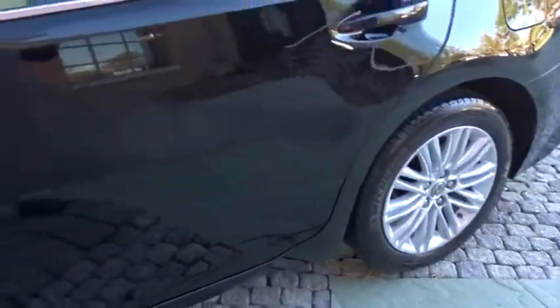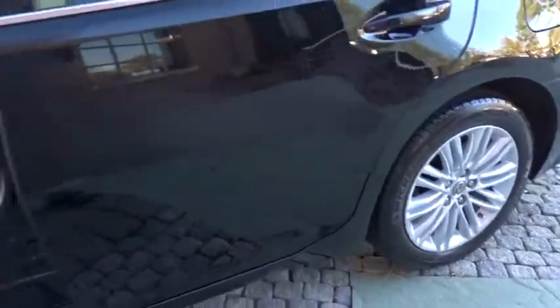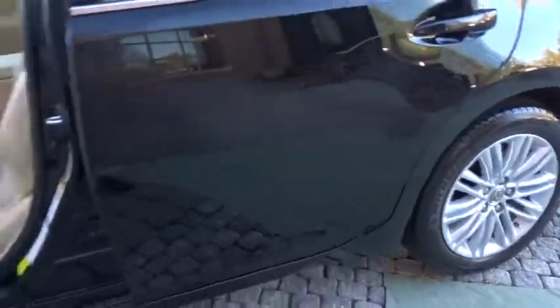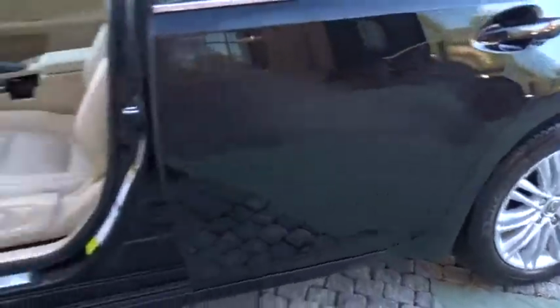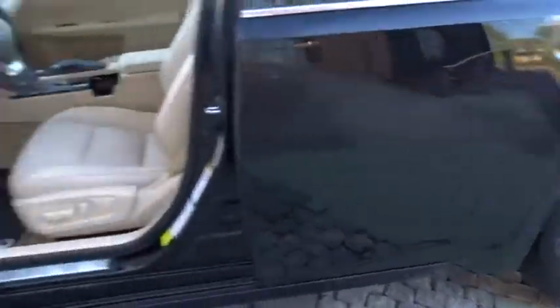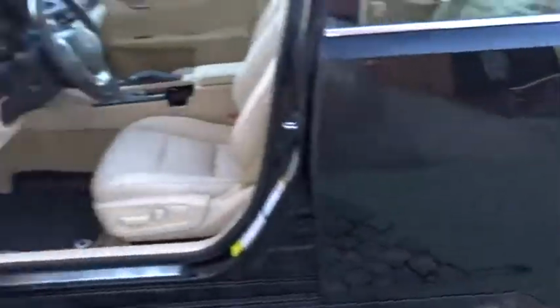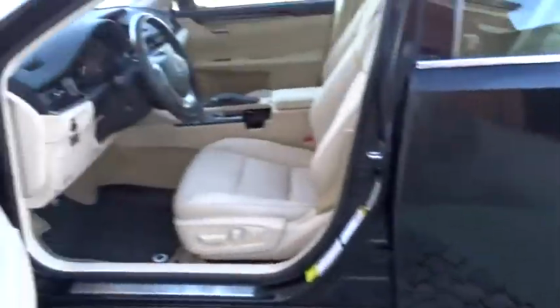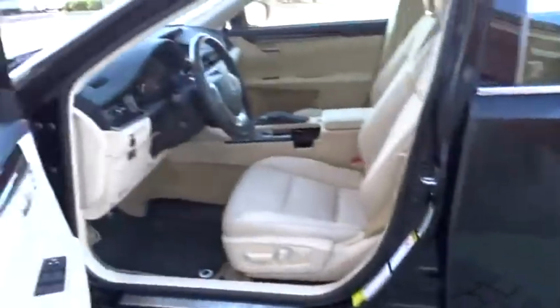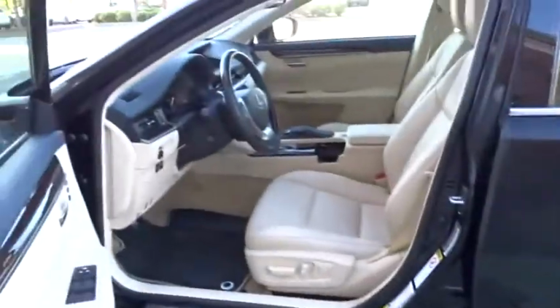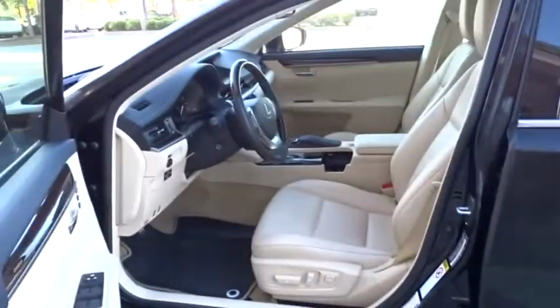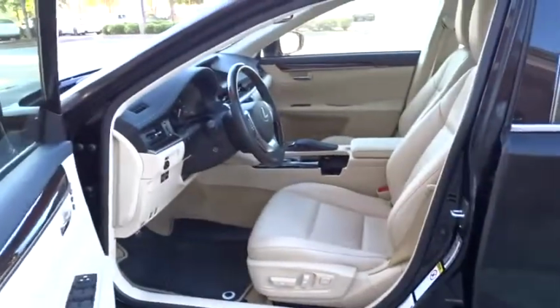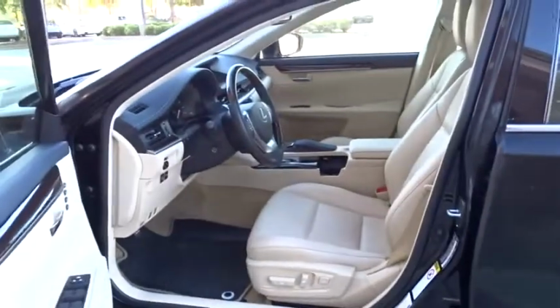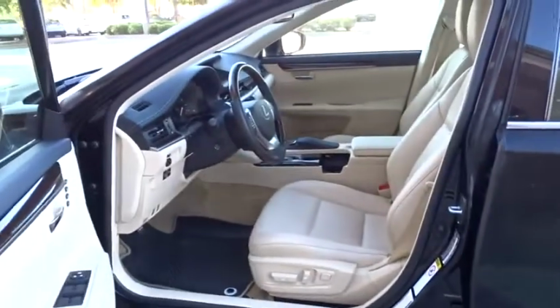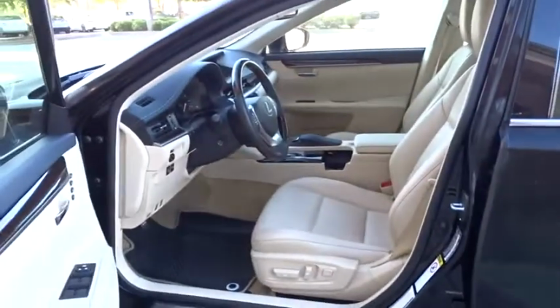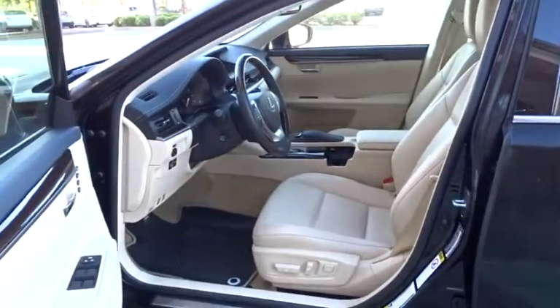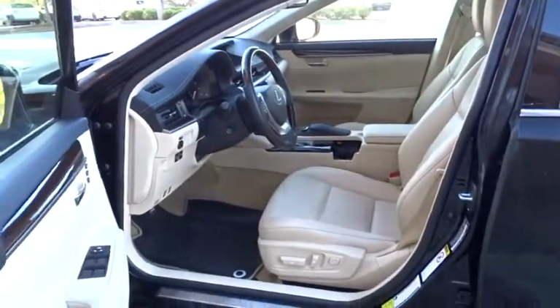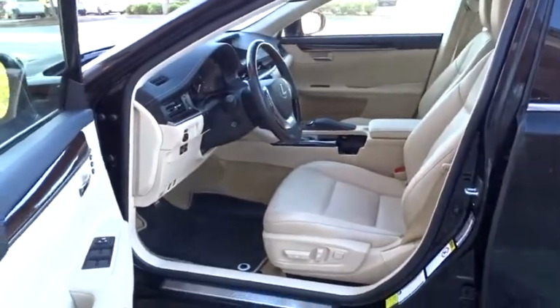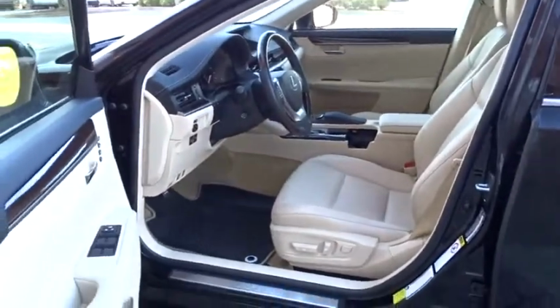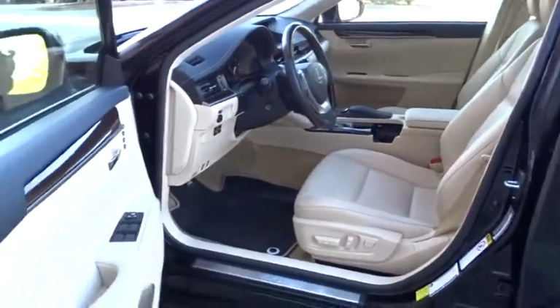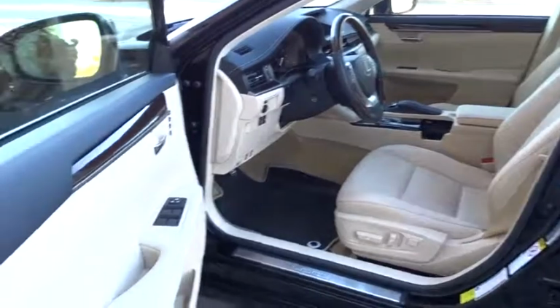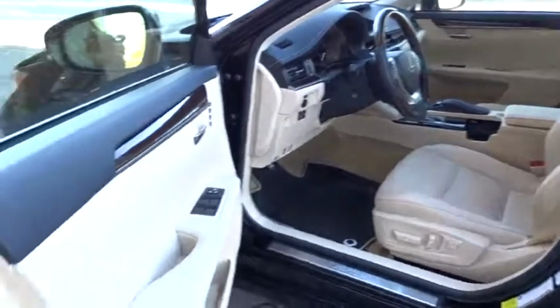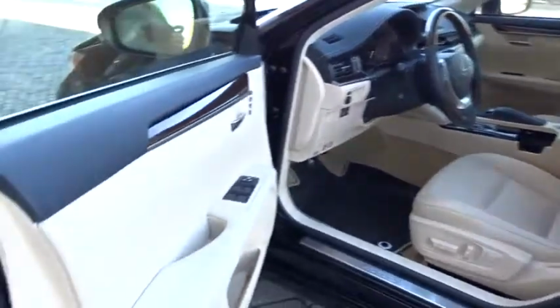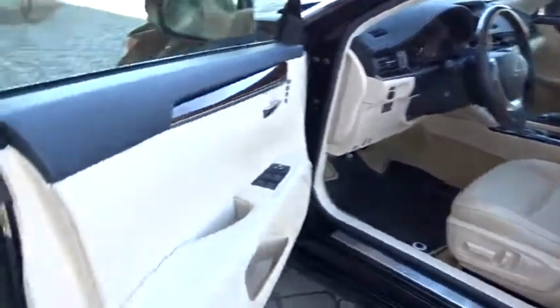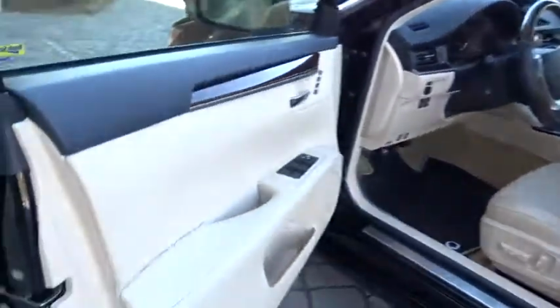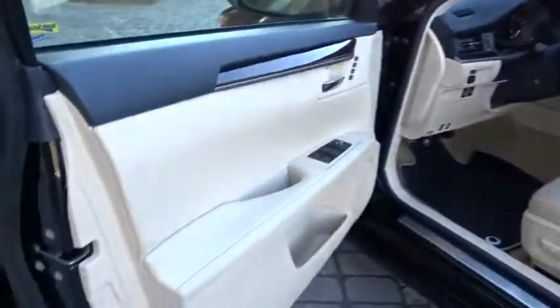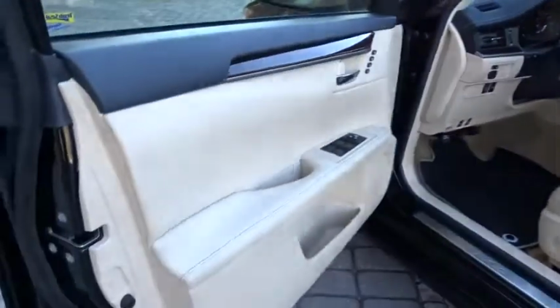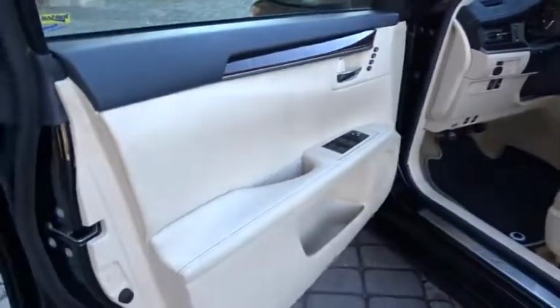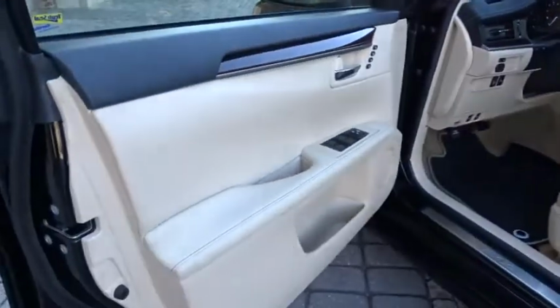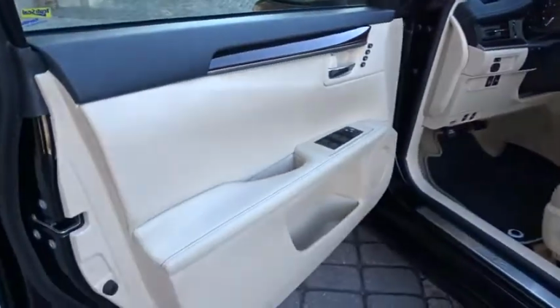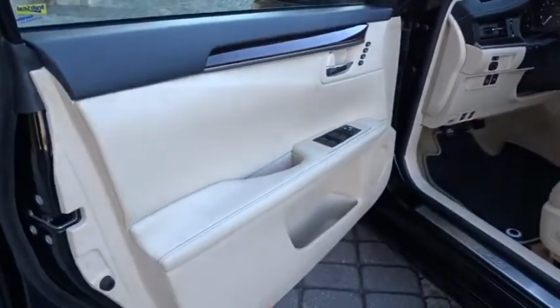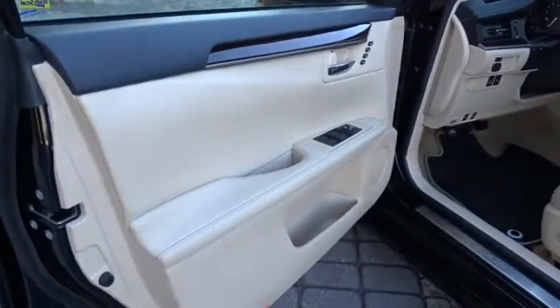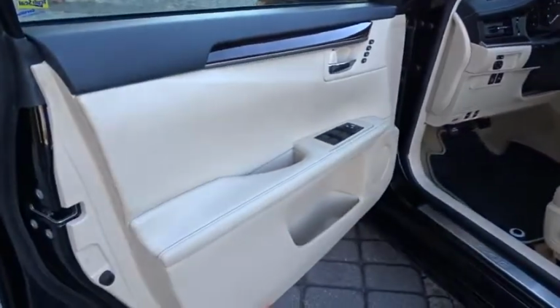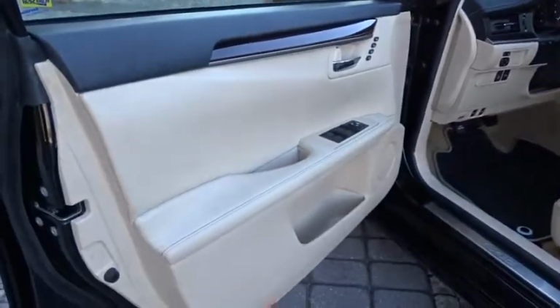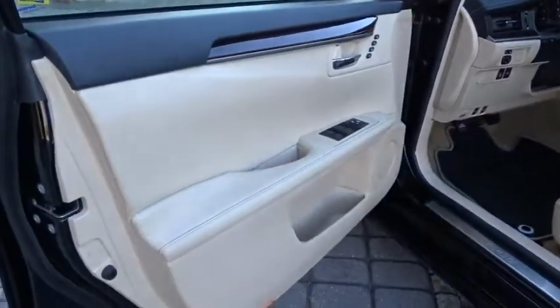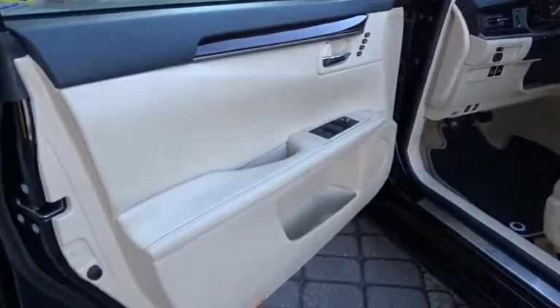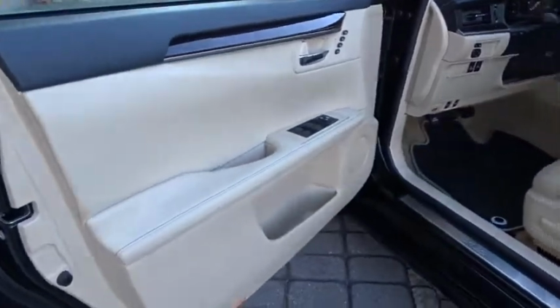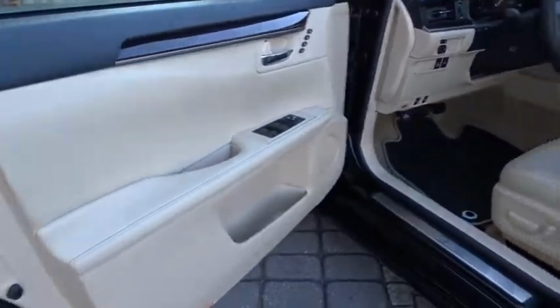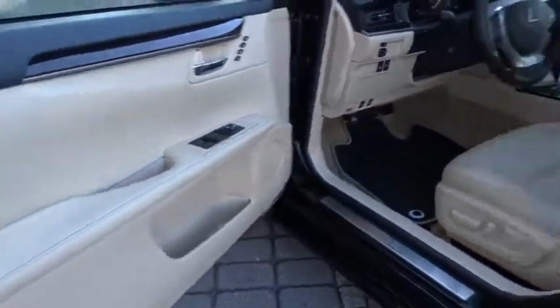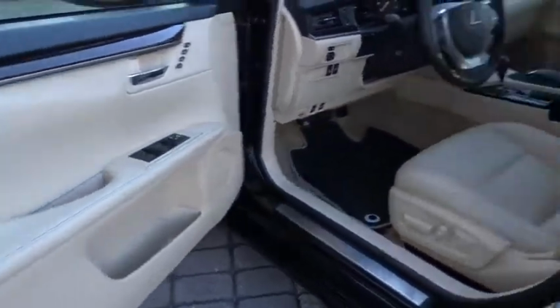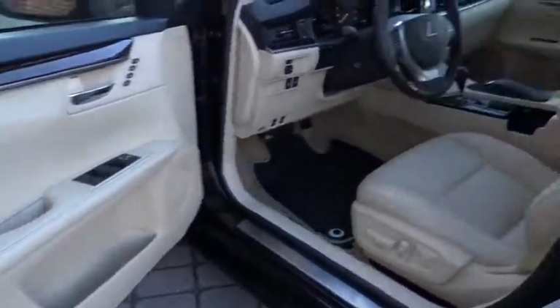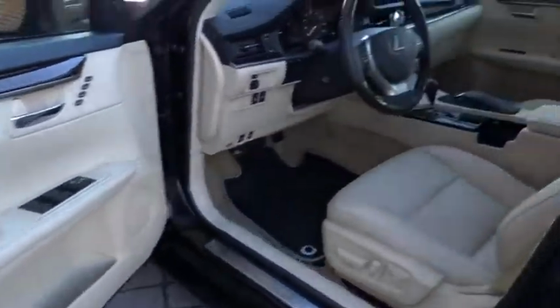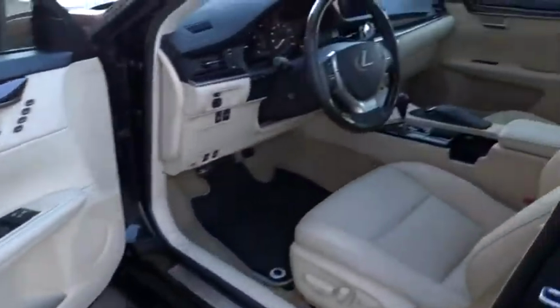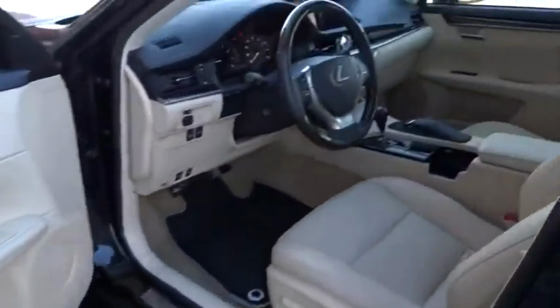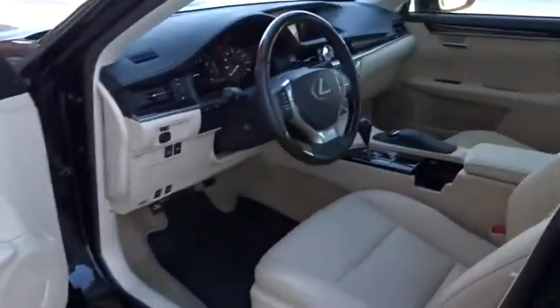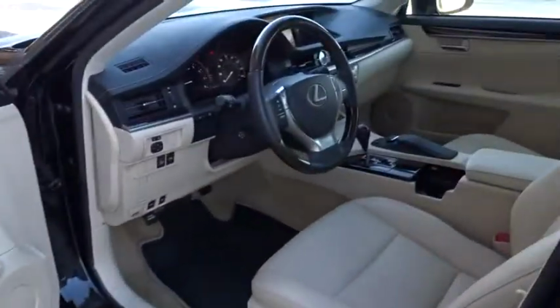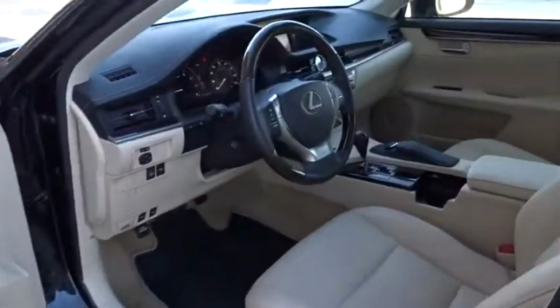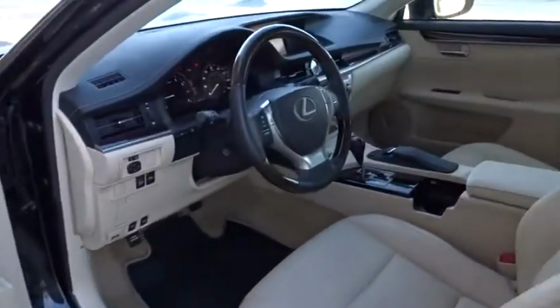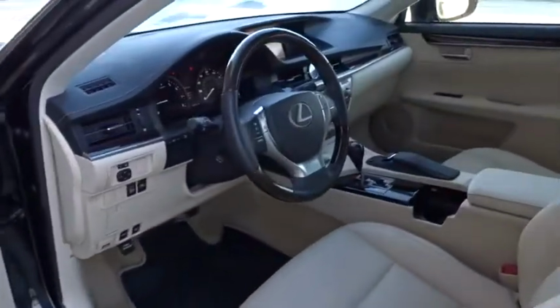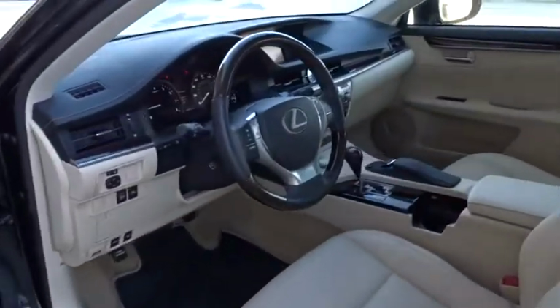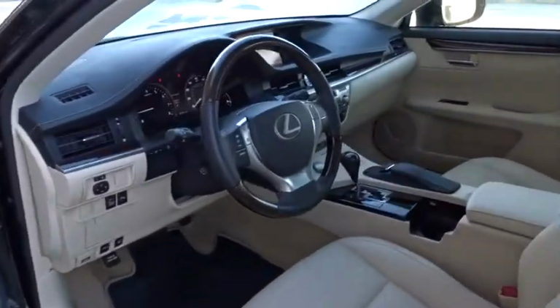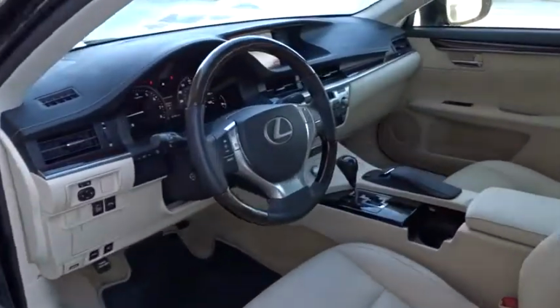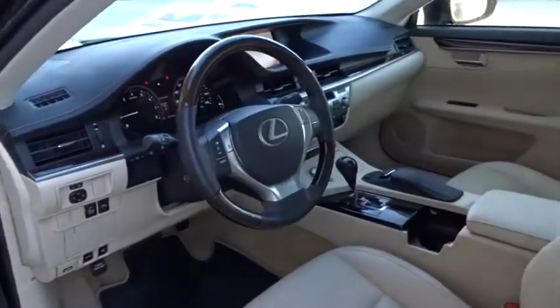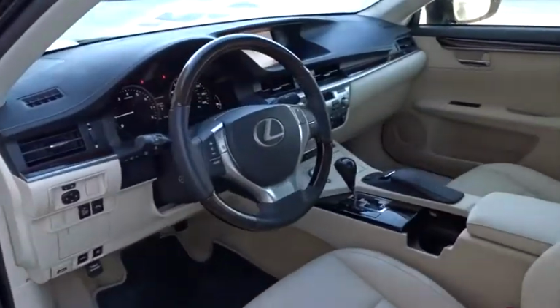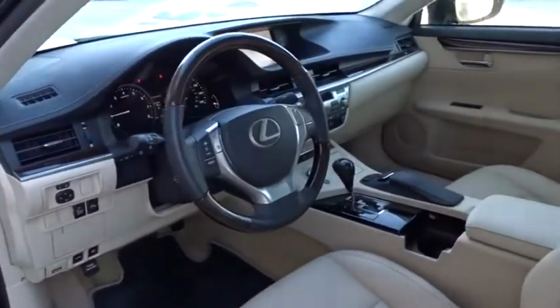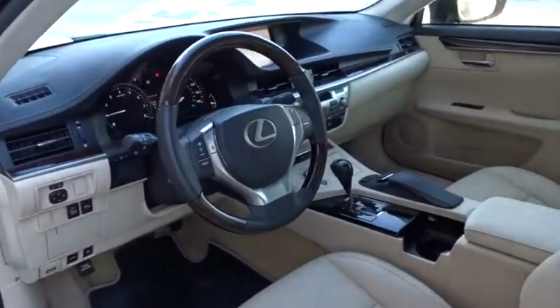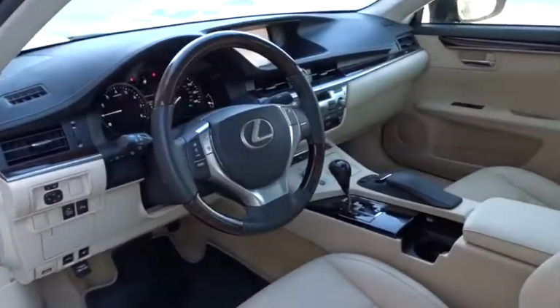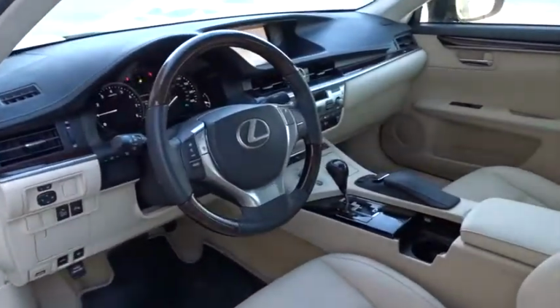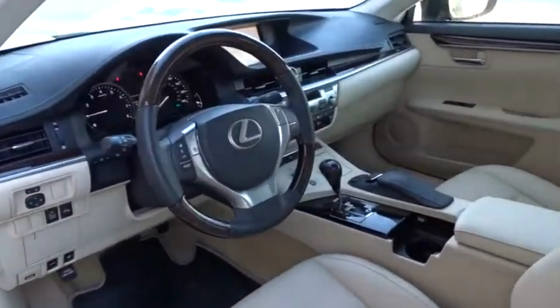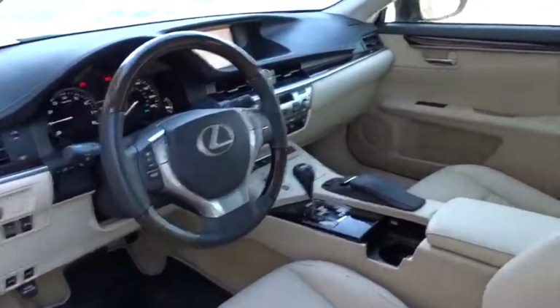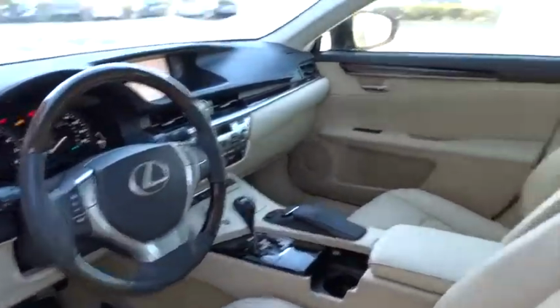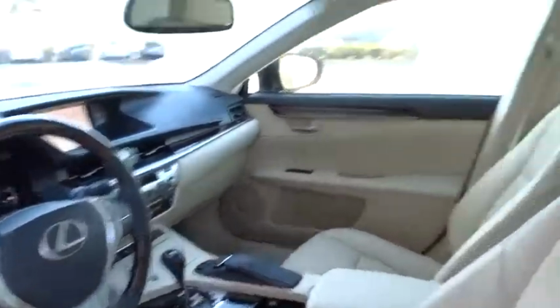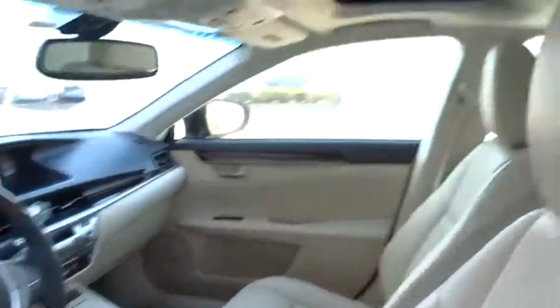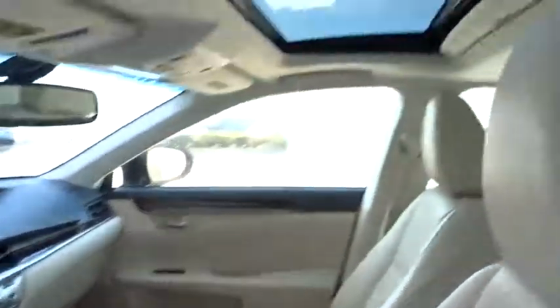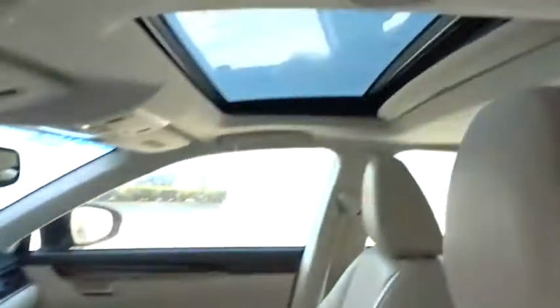Keyless entry, CD changer, power passenger seat, steering wheel audio controls, leather wrapped steering wheel.